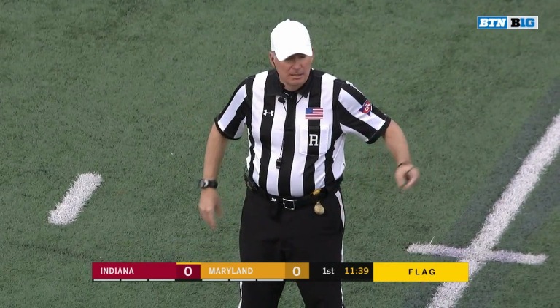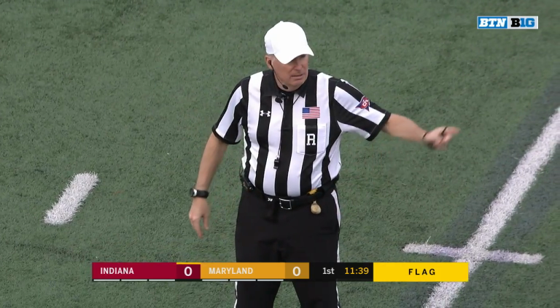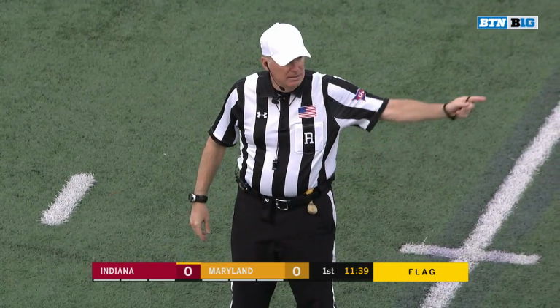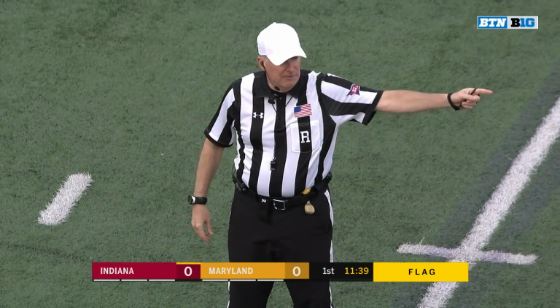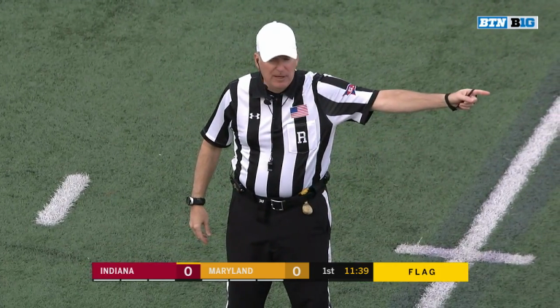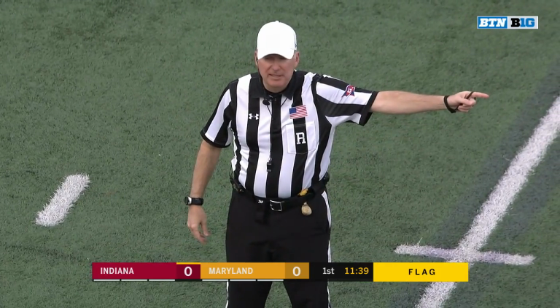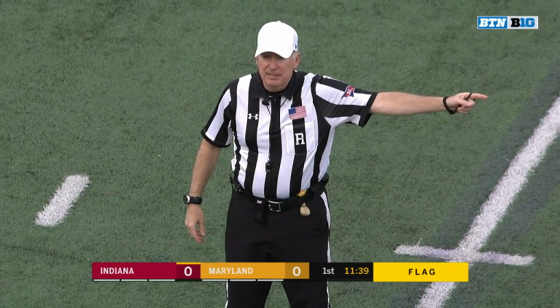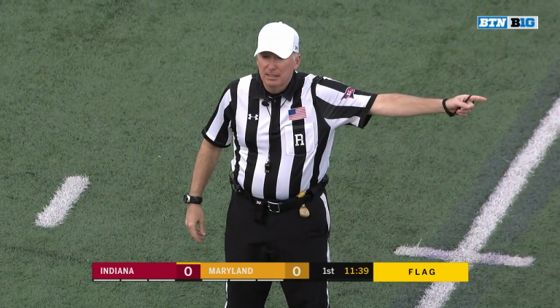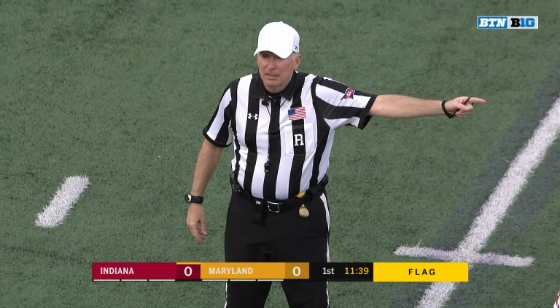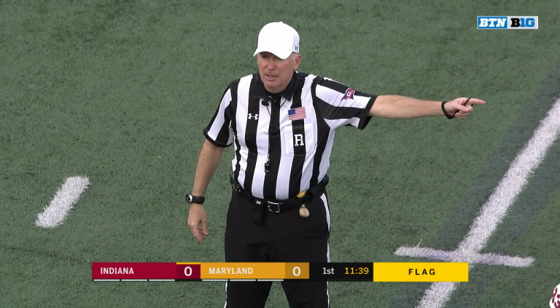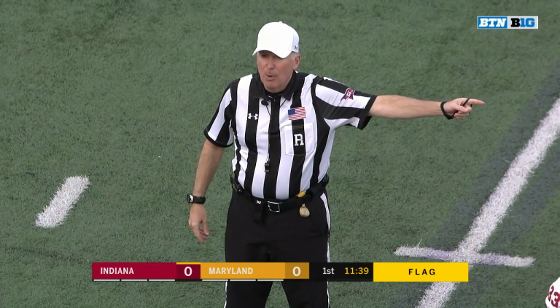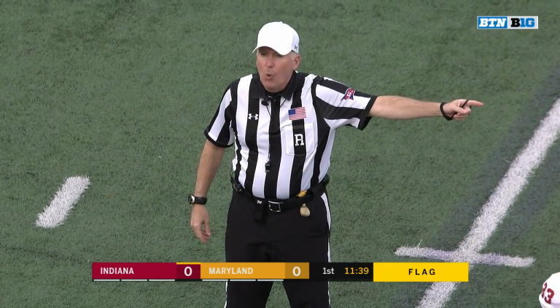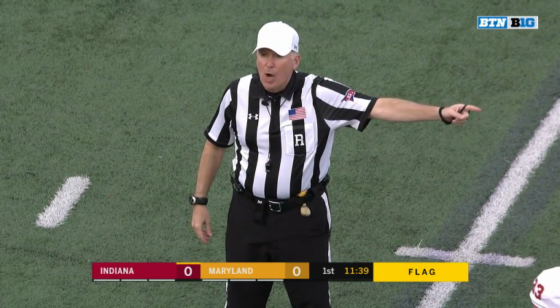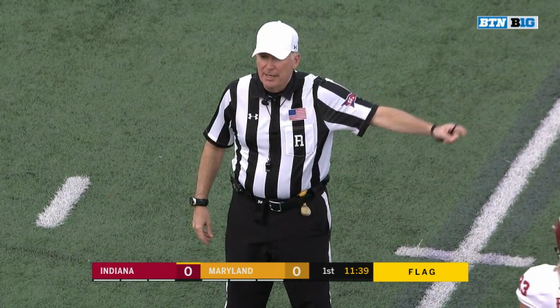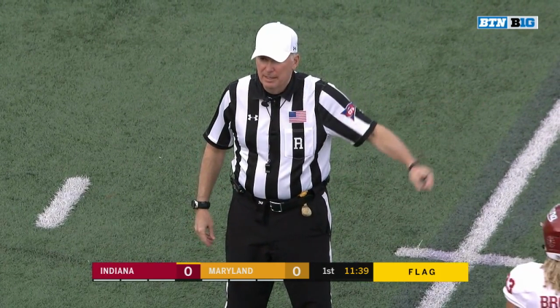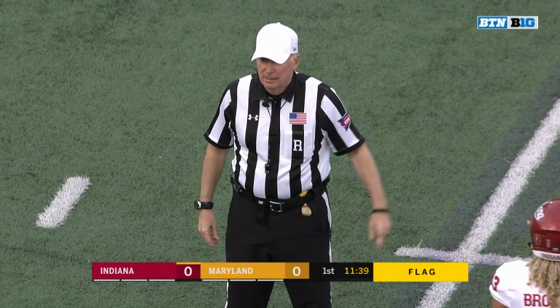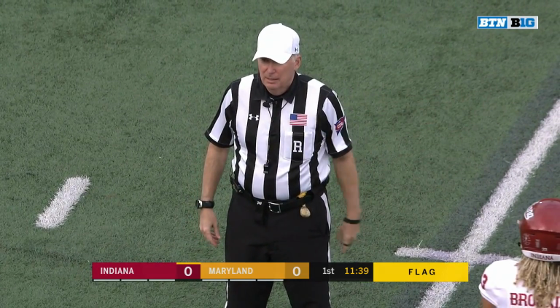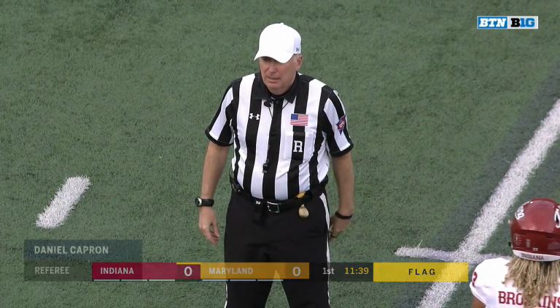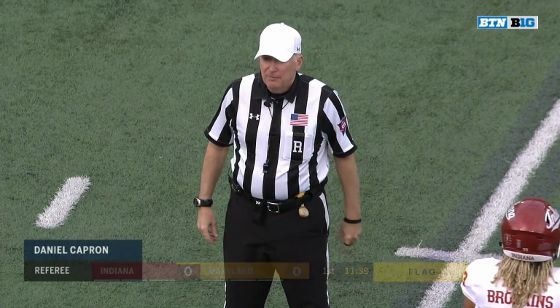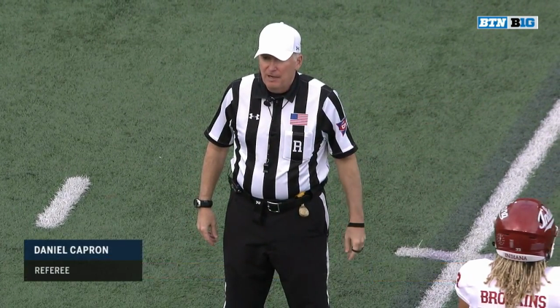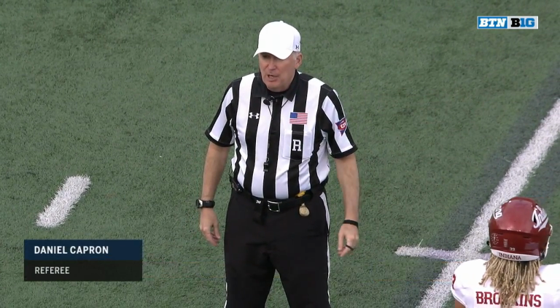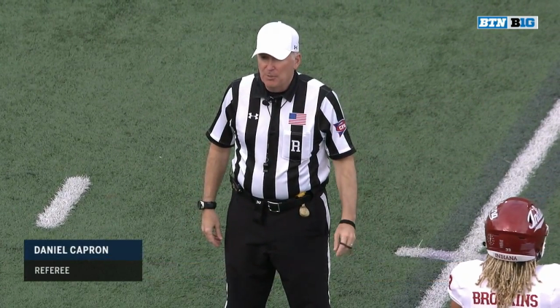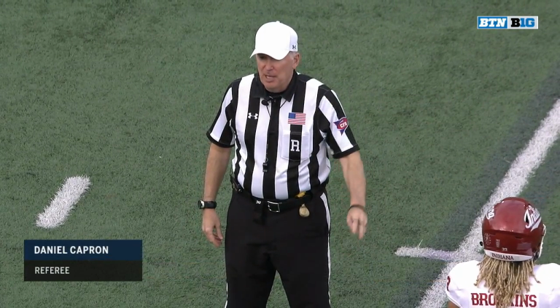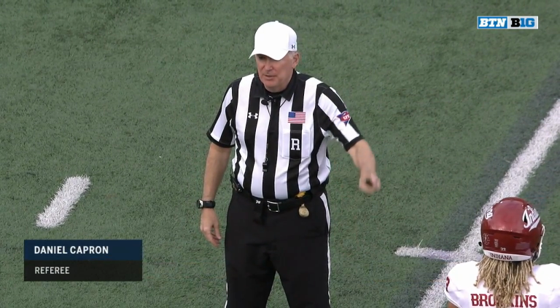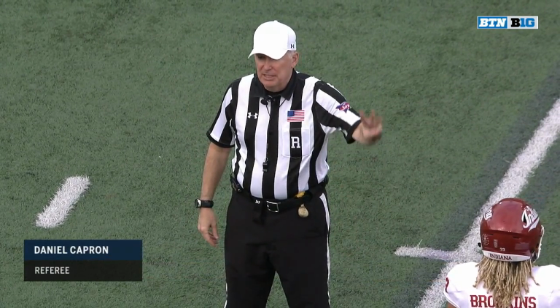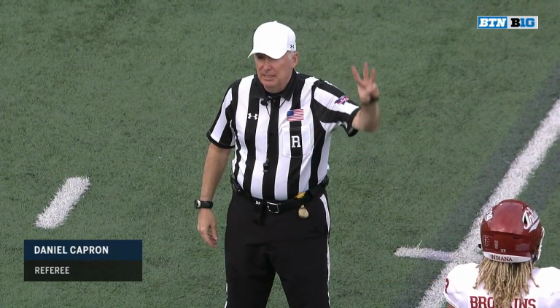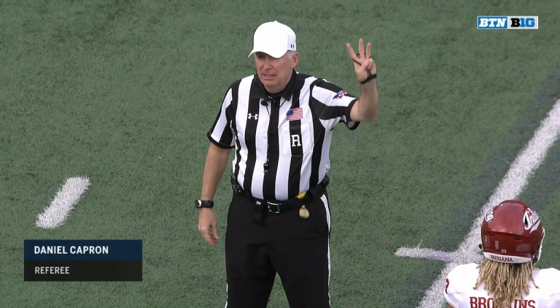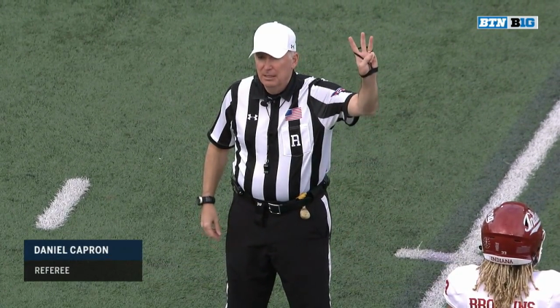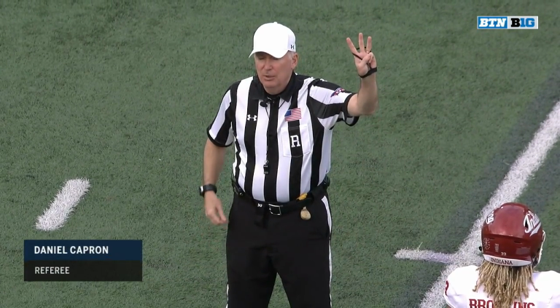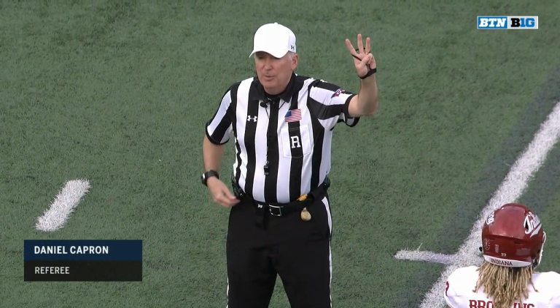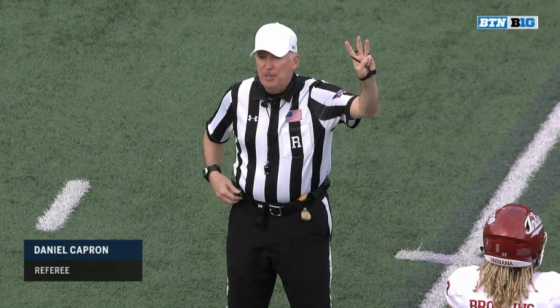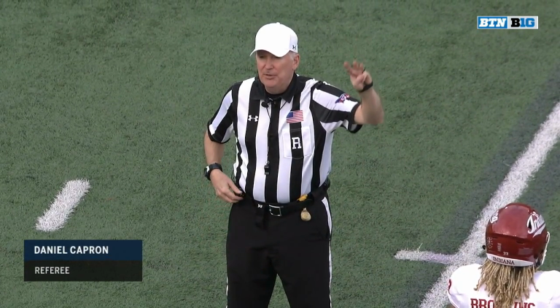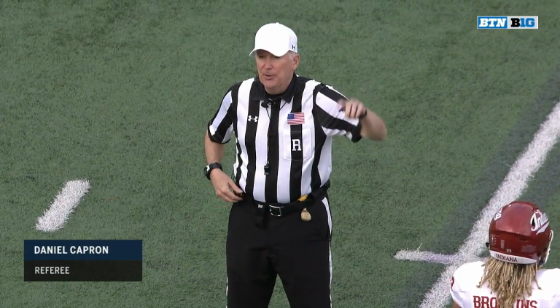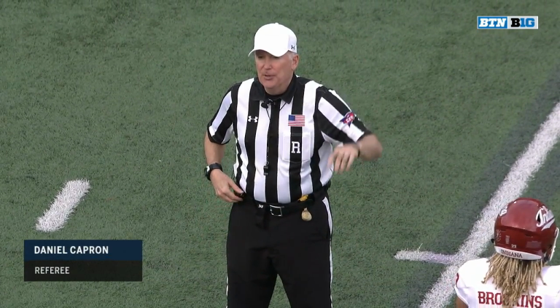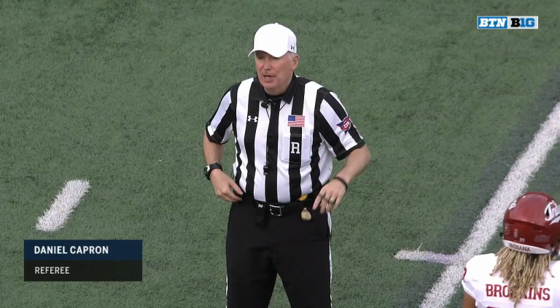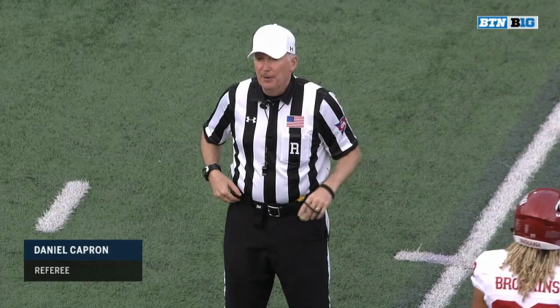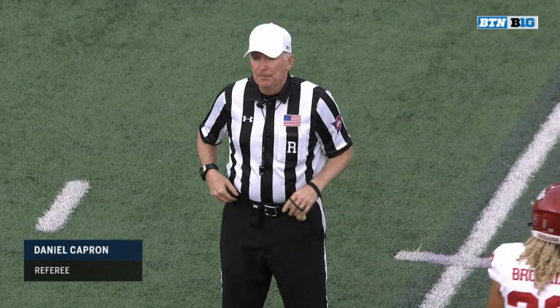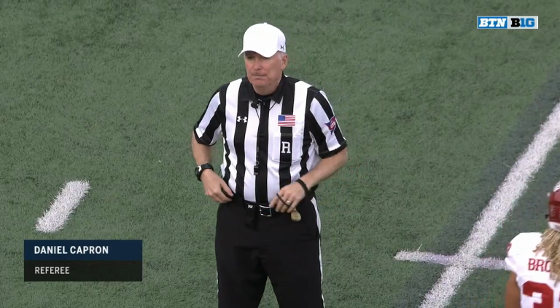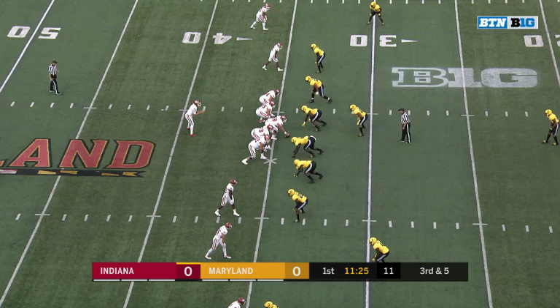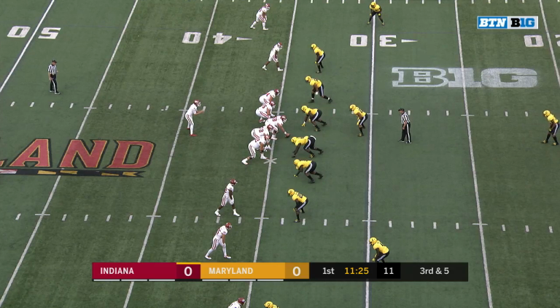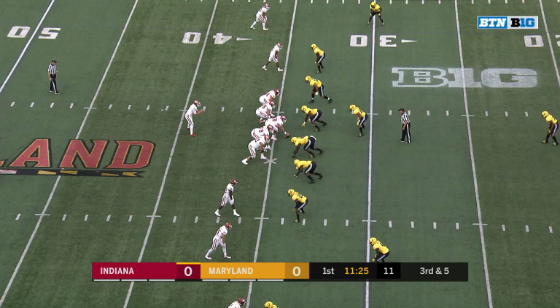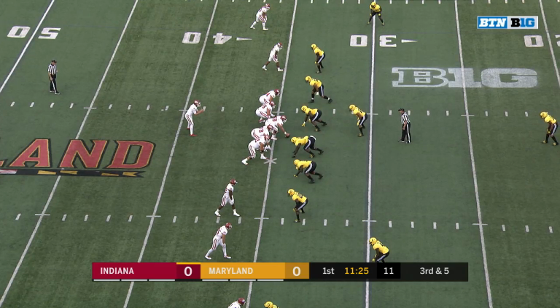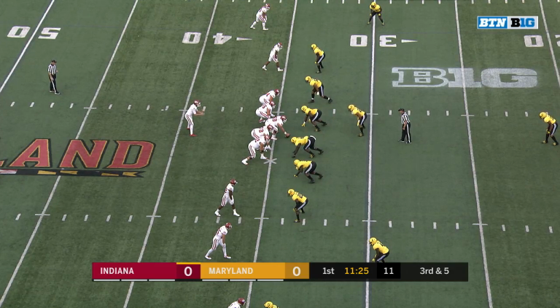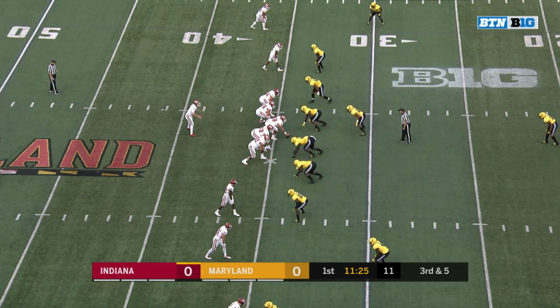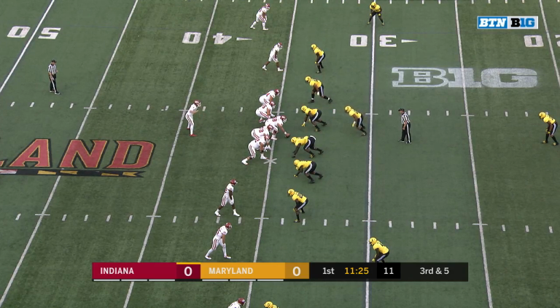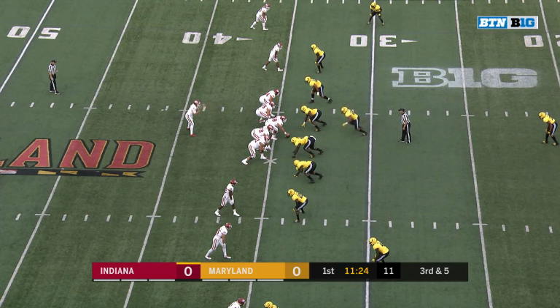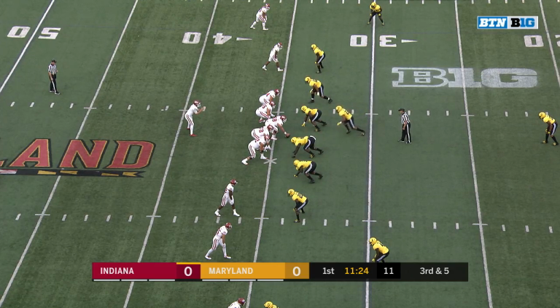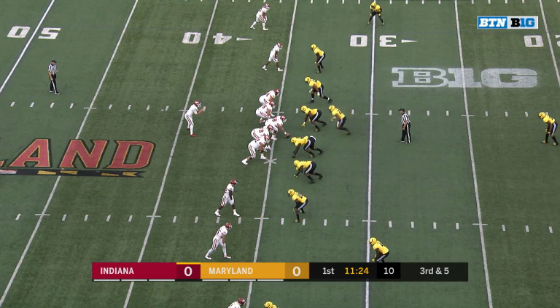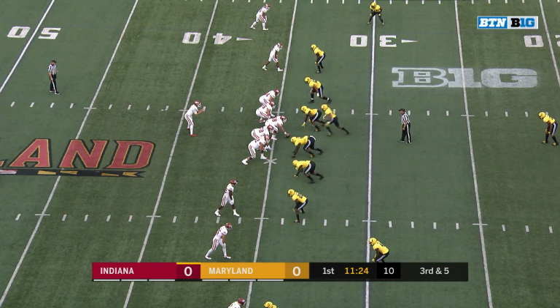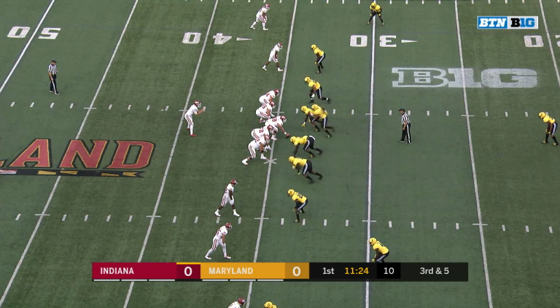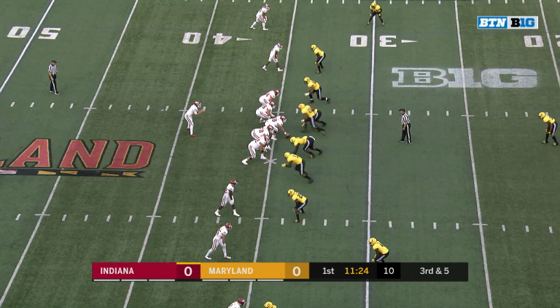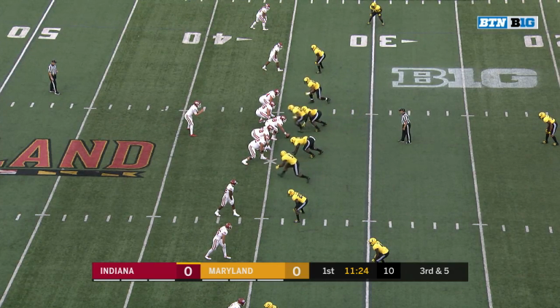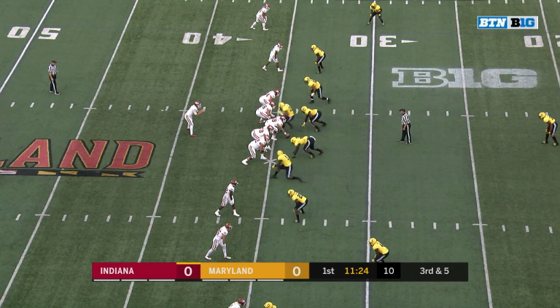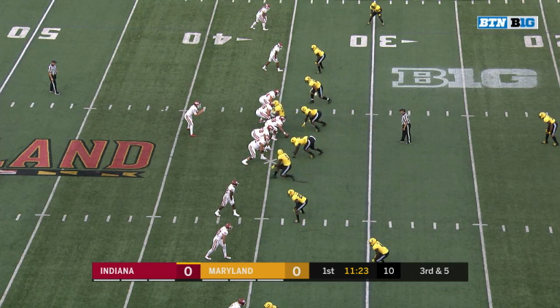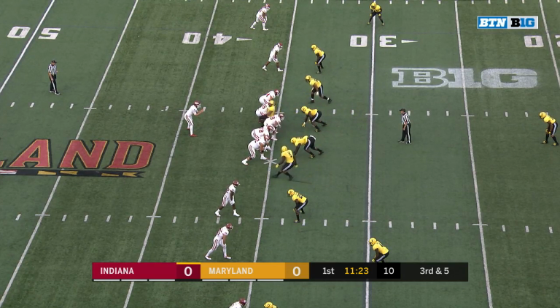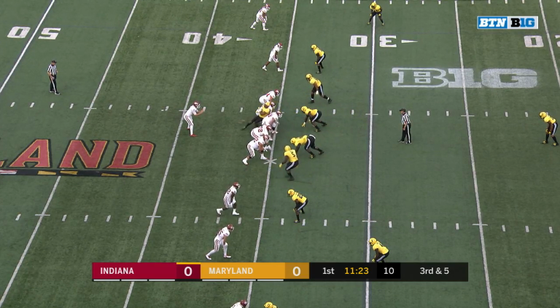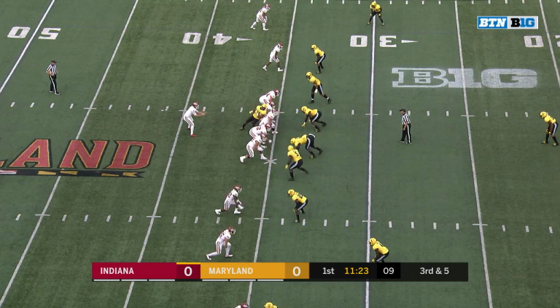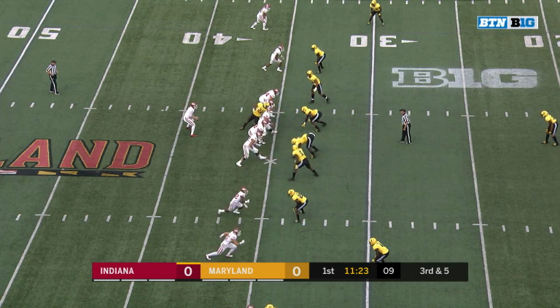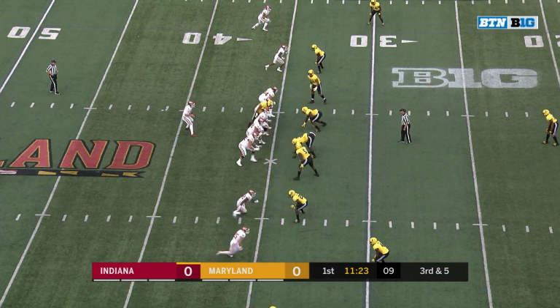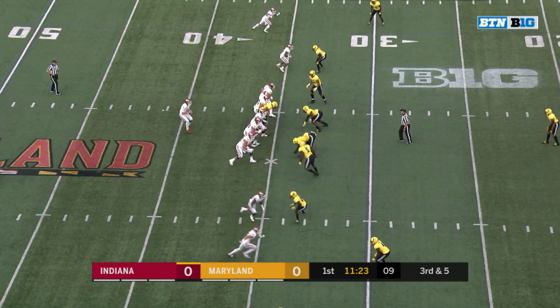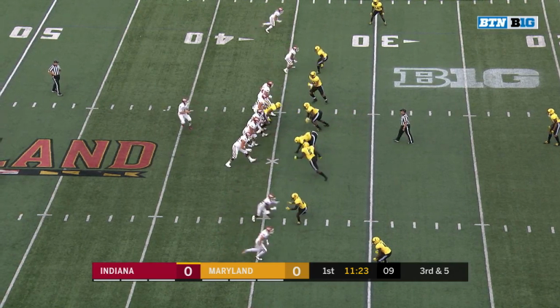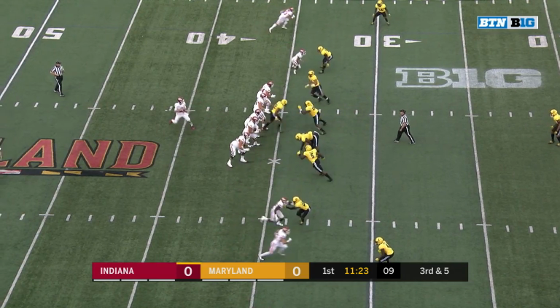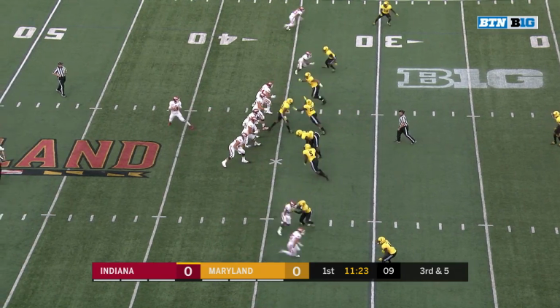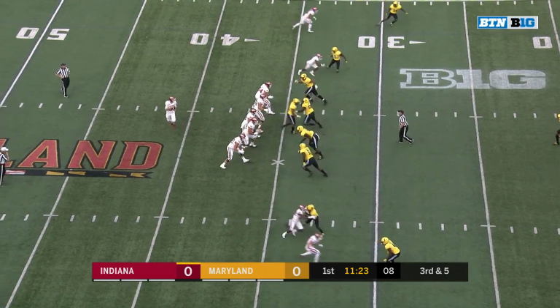Defense number one. Five-yard penalty, repeat third down. Did Indiana a favor — instead of third and ten, it's third and five.